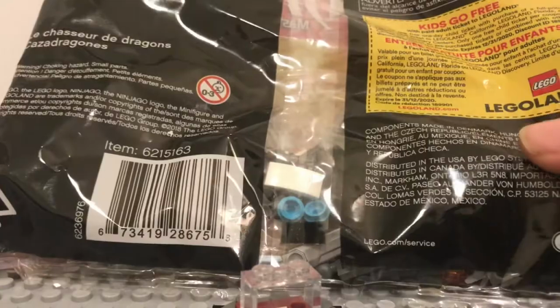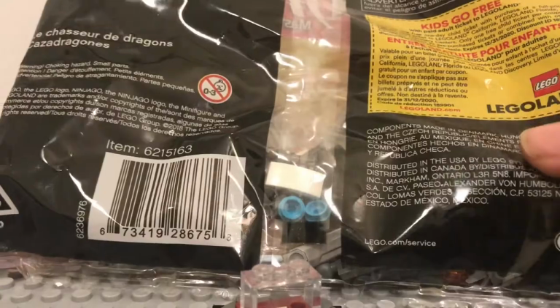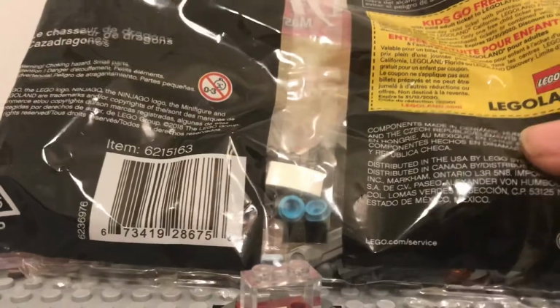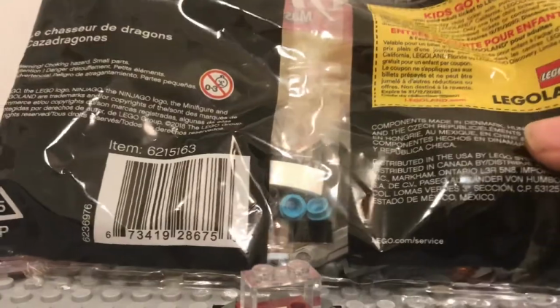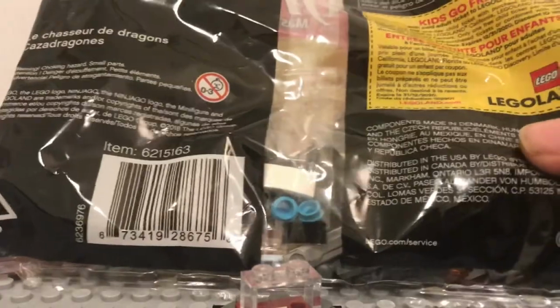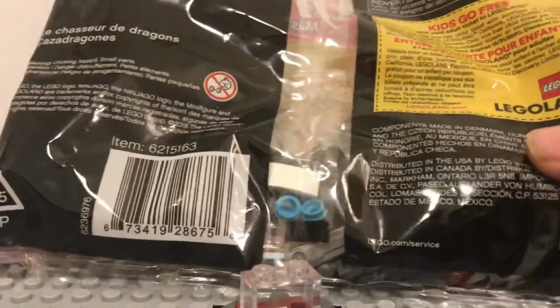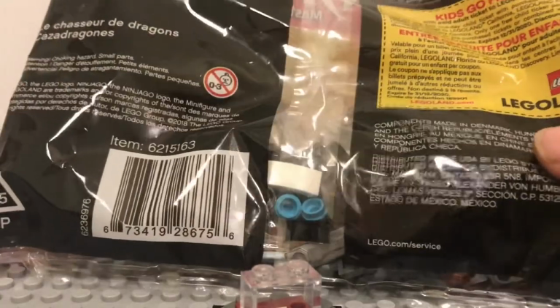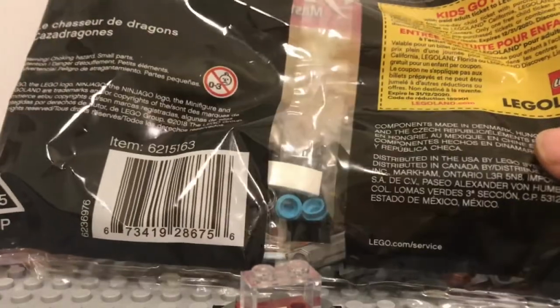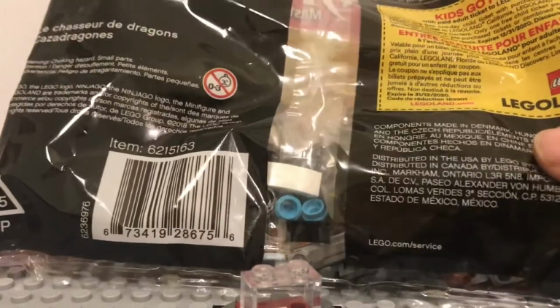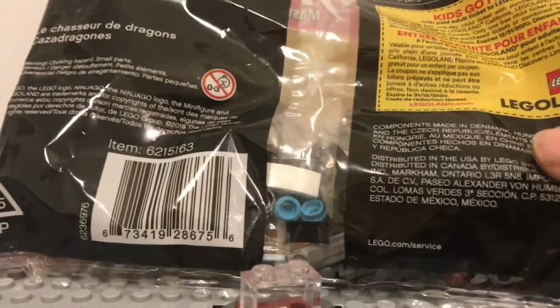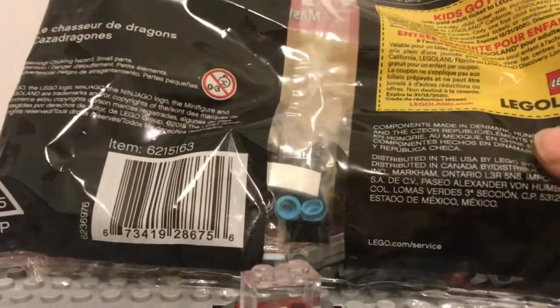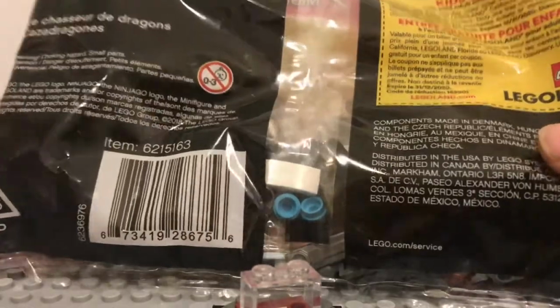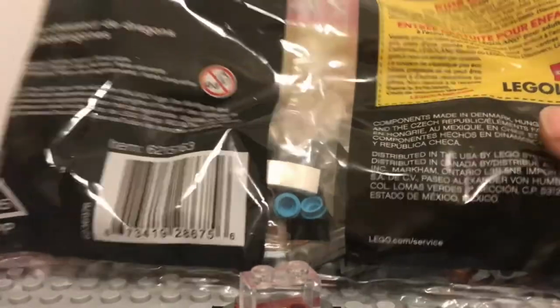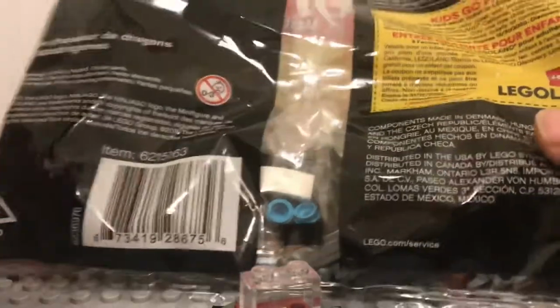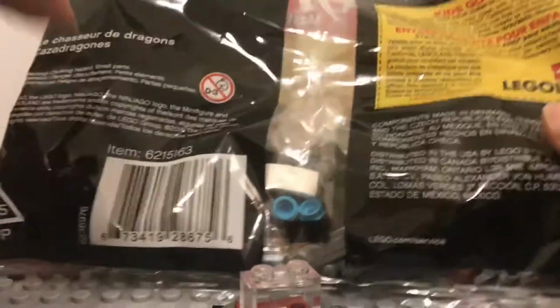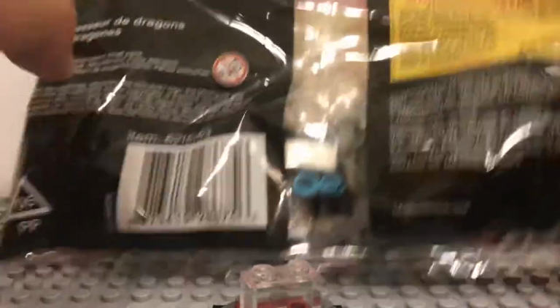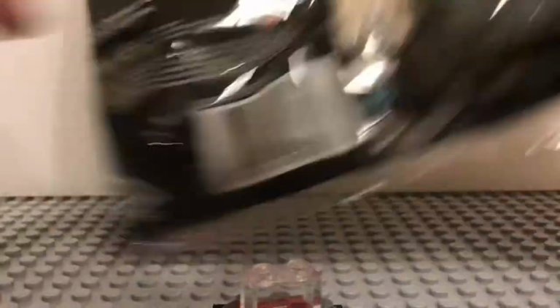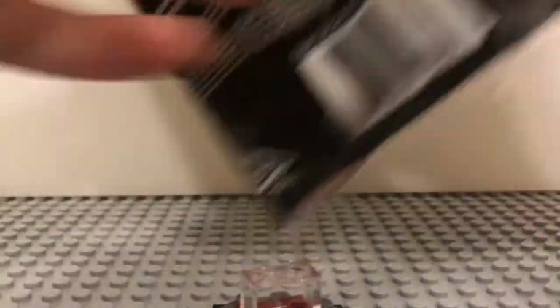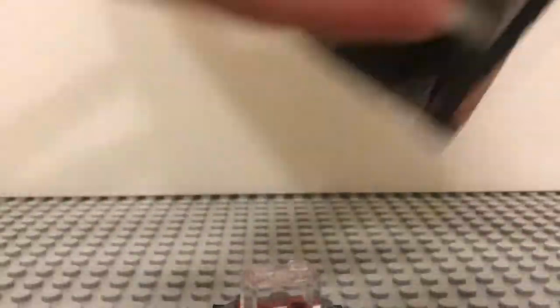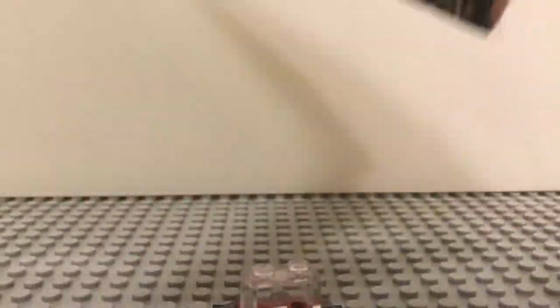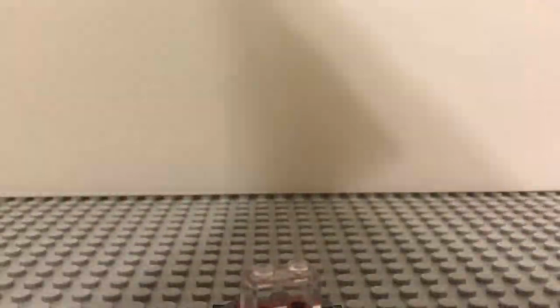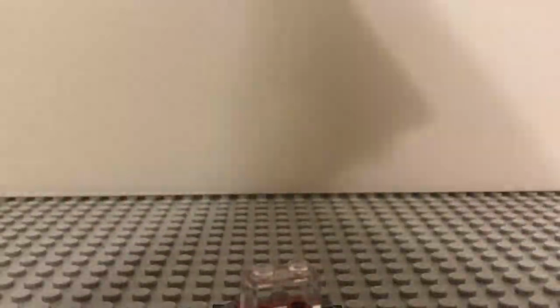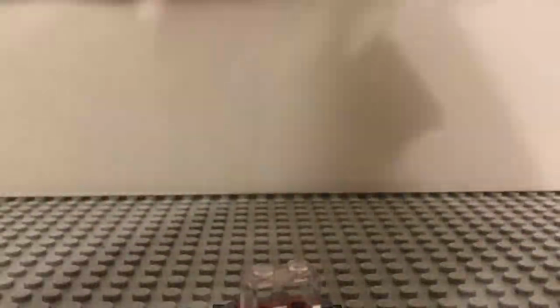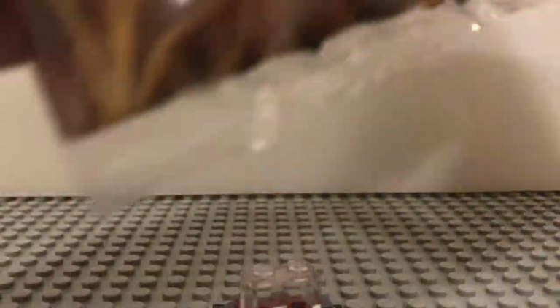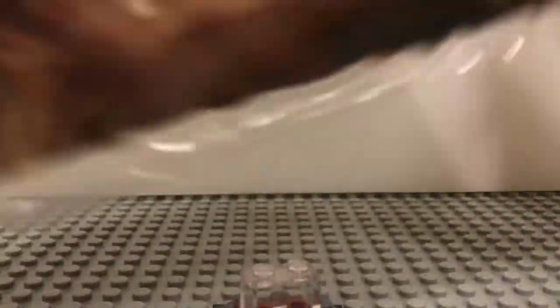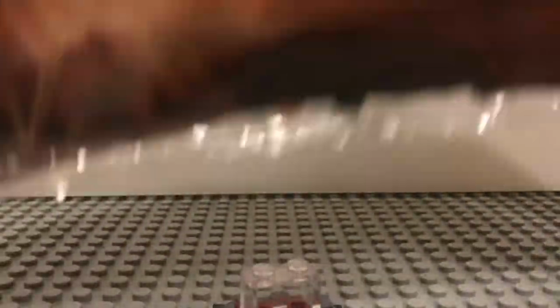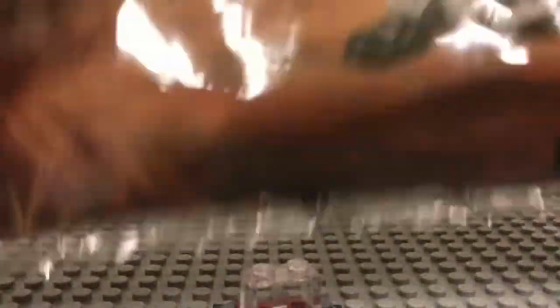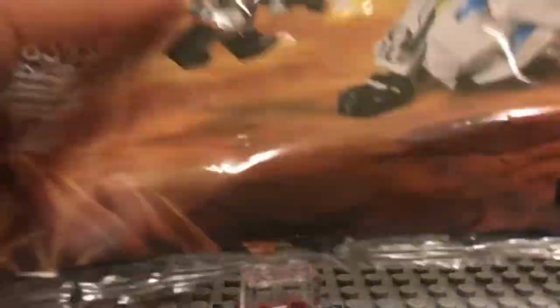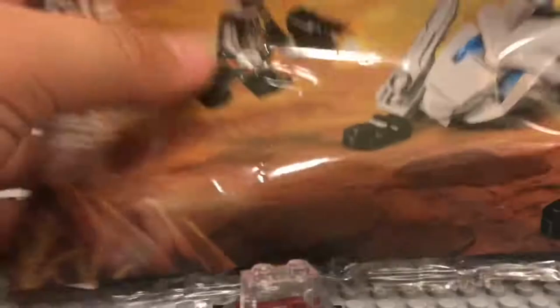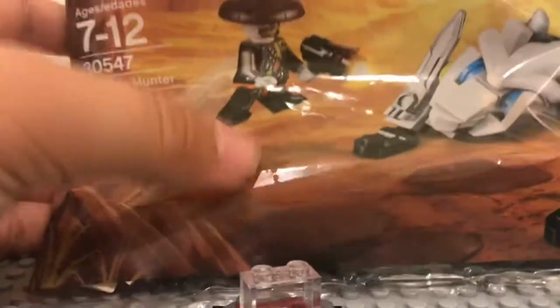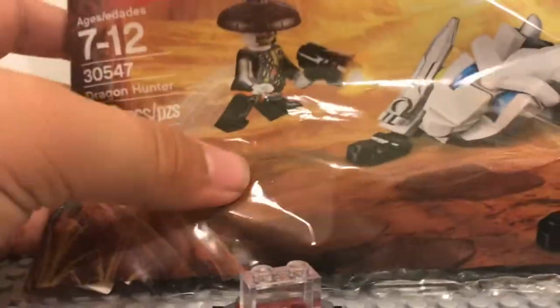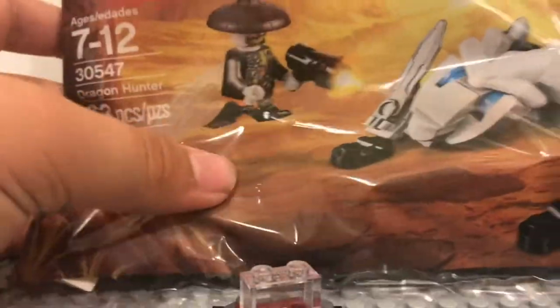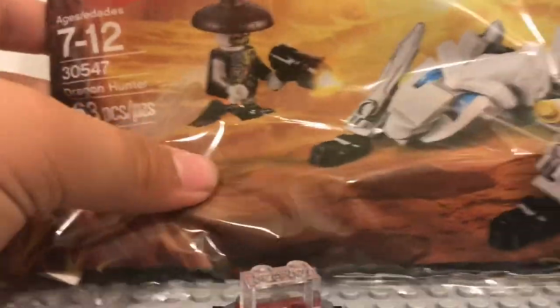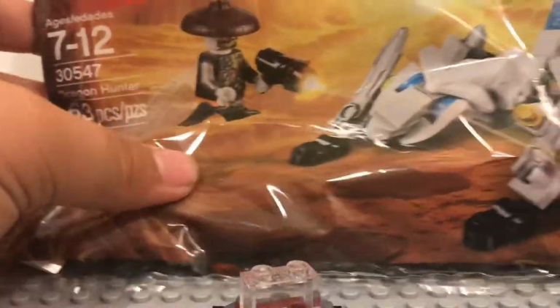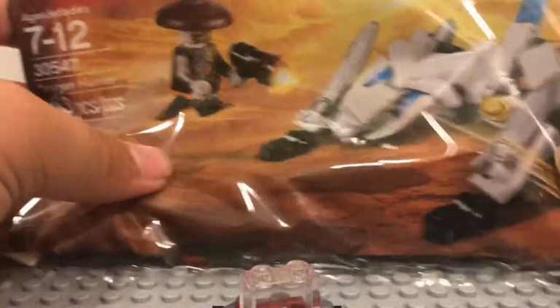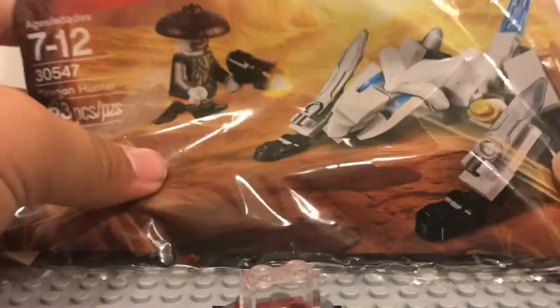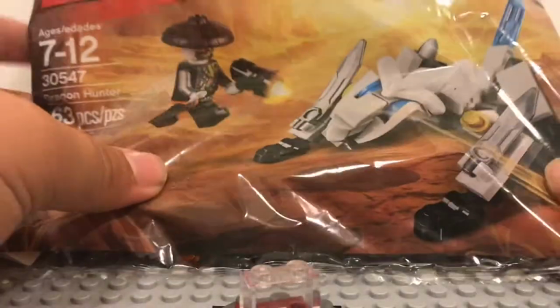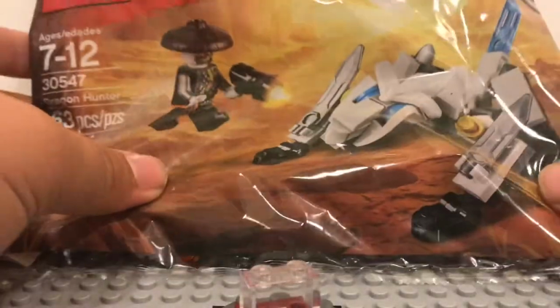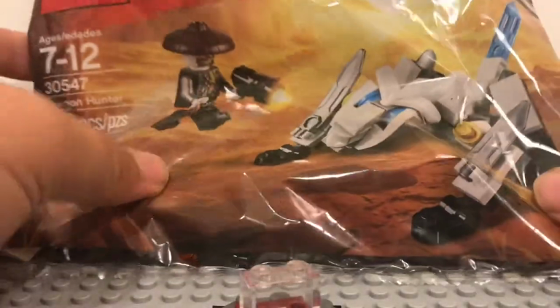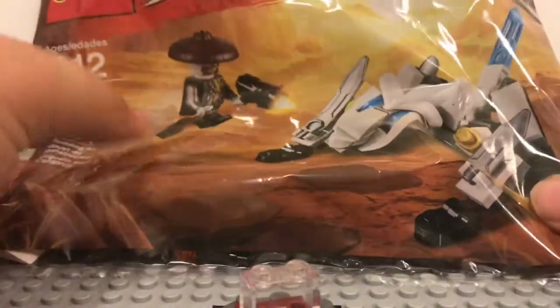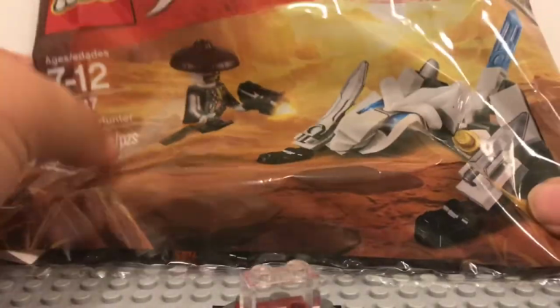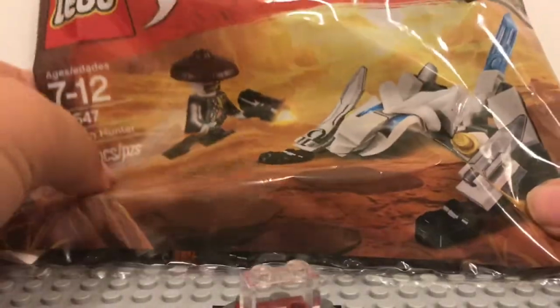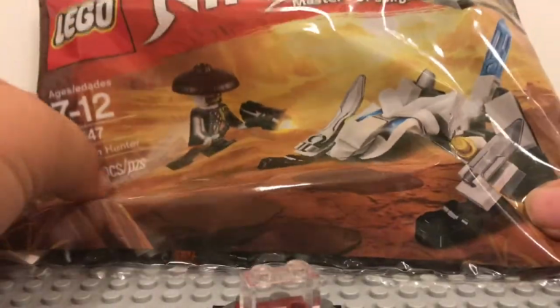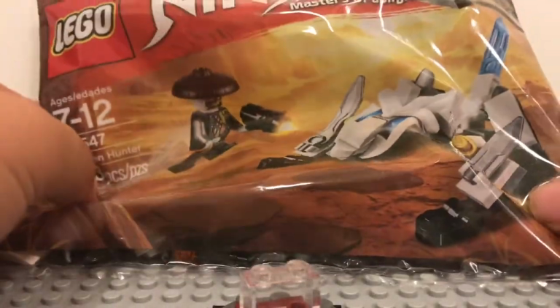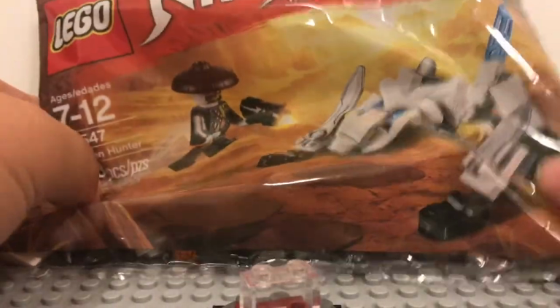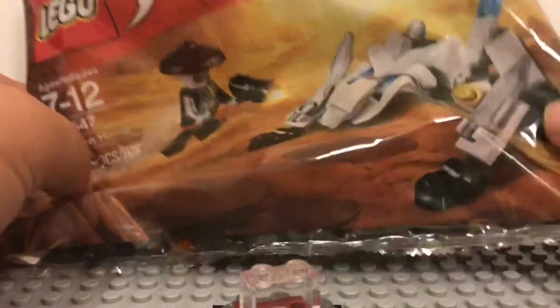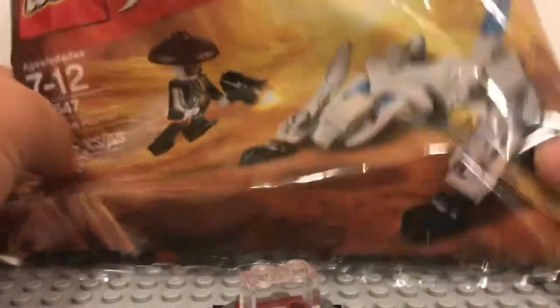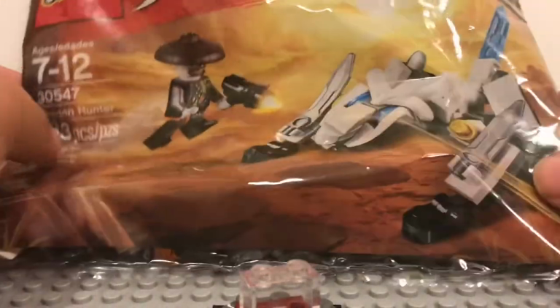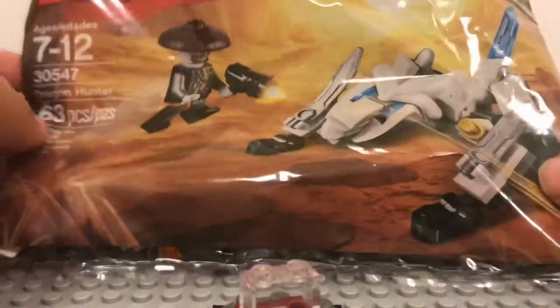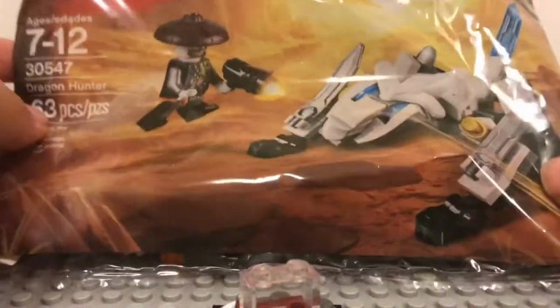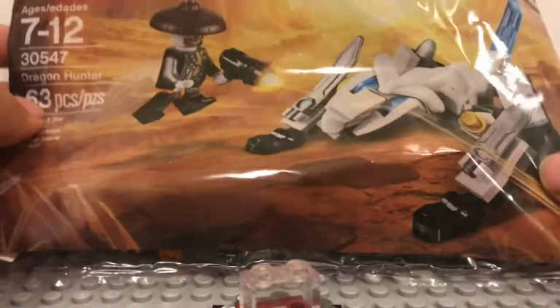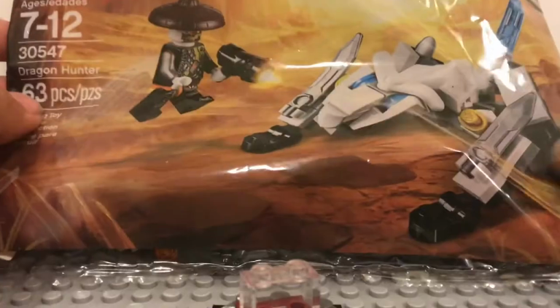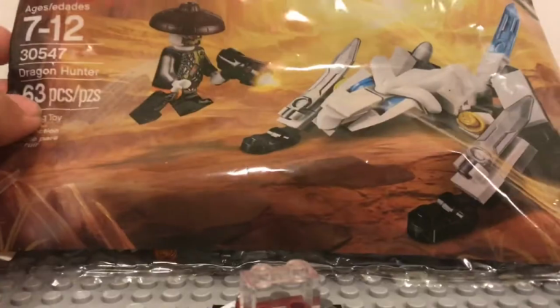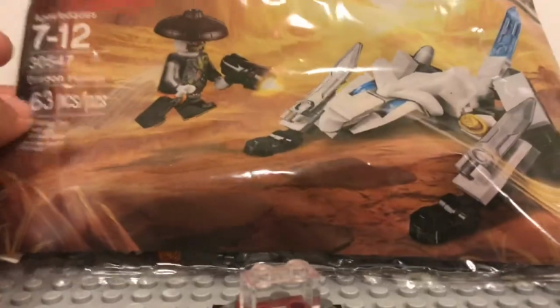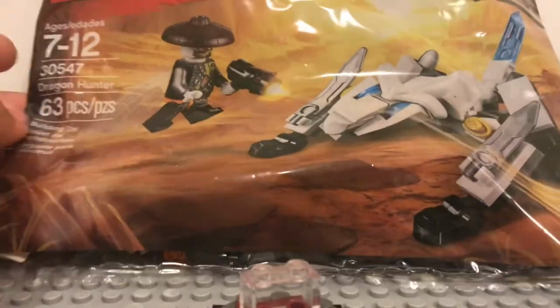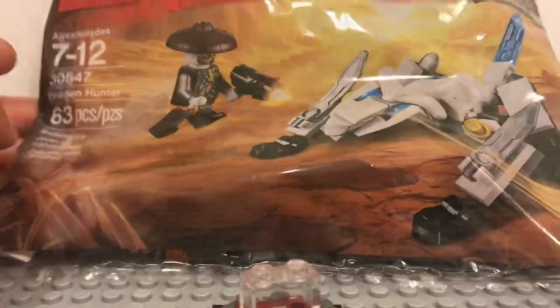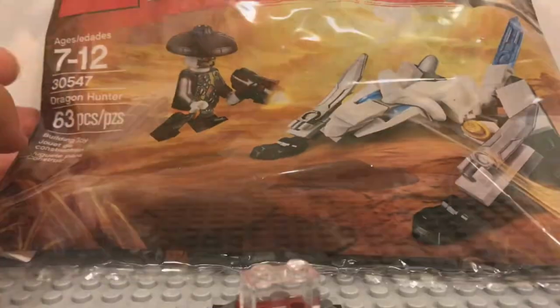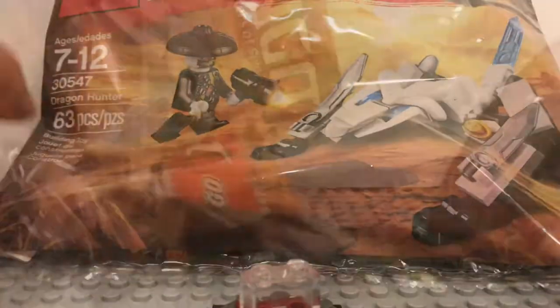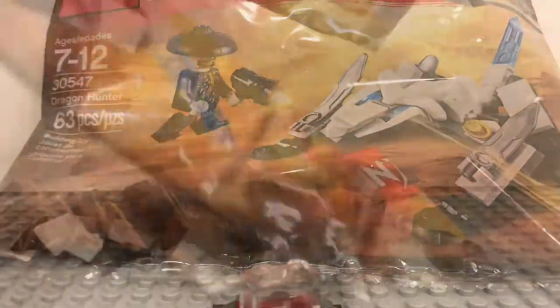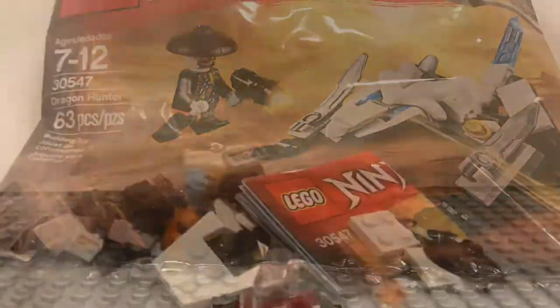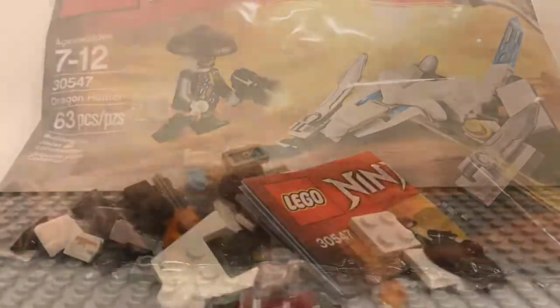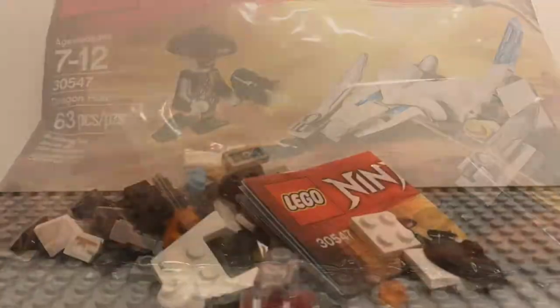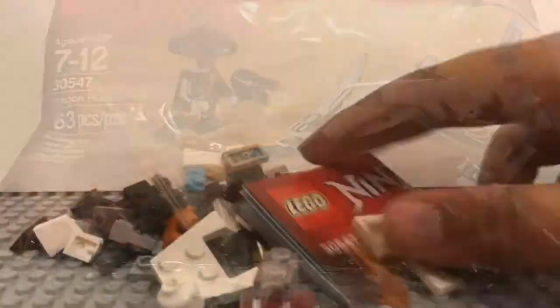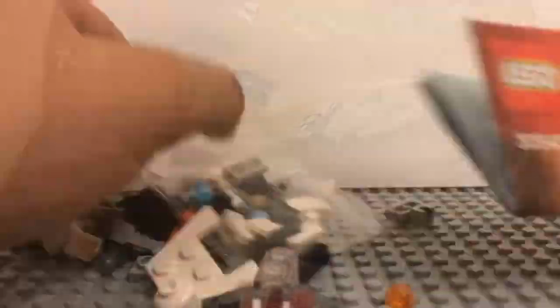I'm going to build this and review it for you. Without further ado, let's get to building.